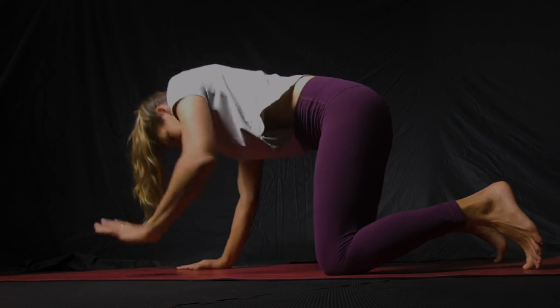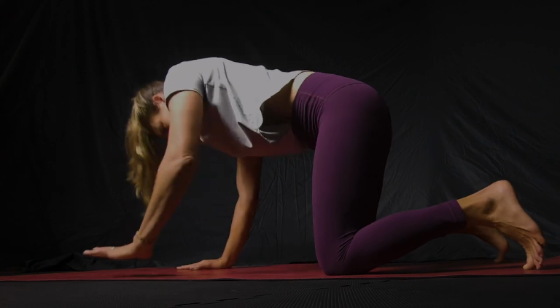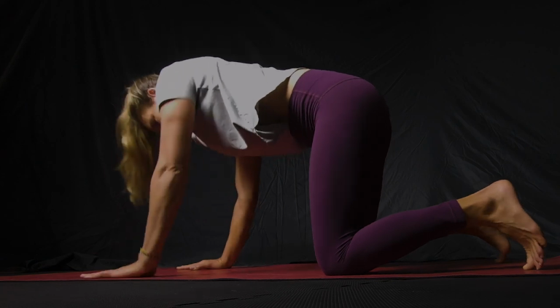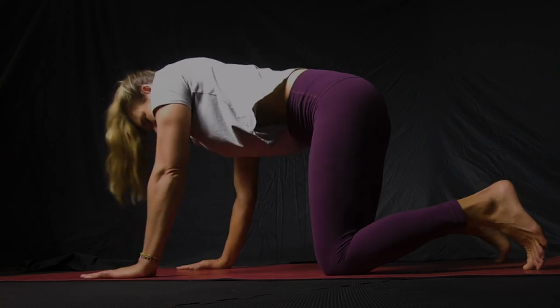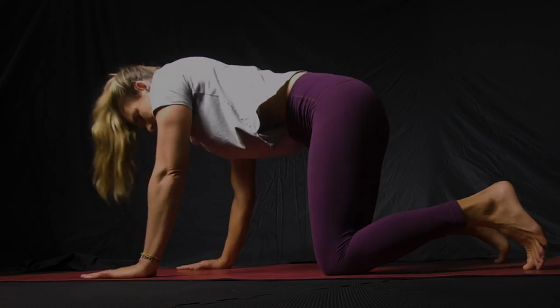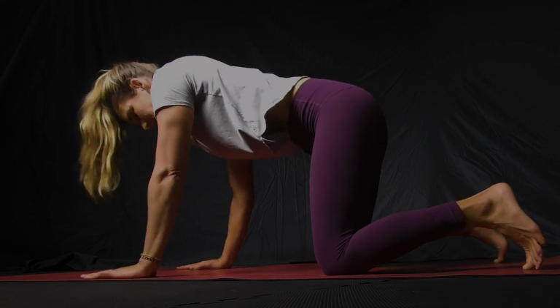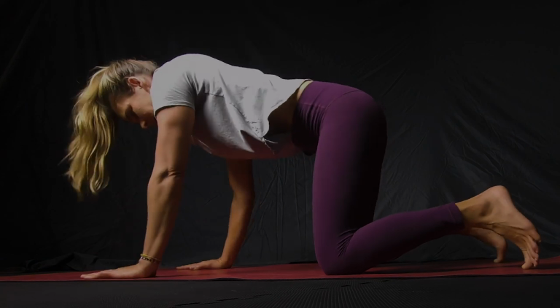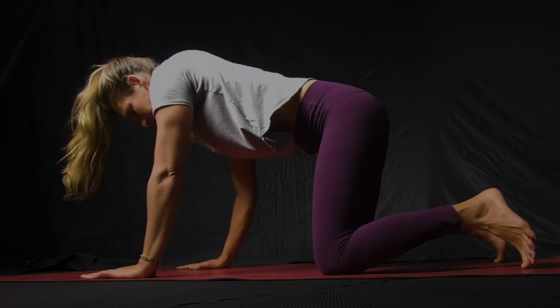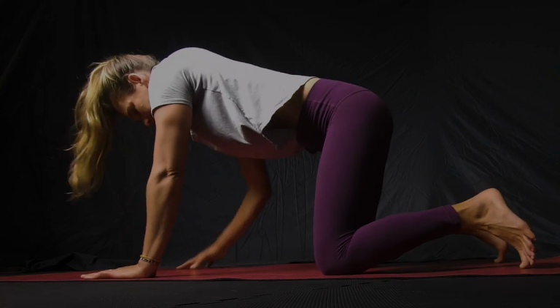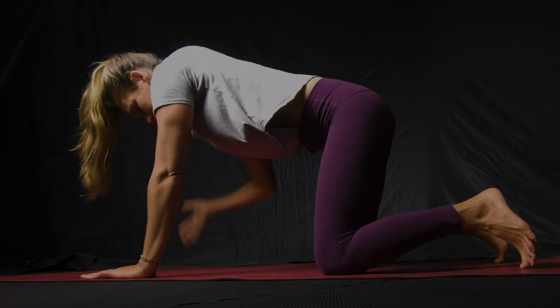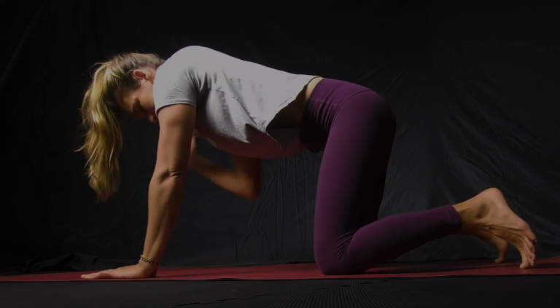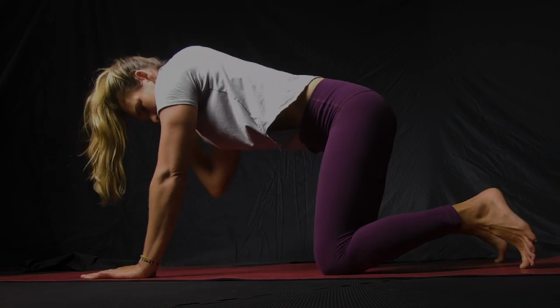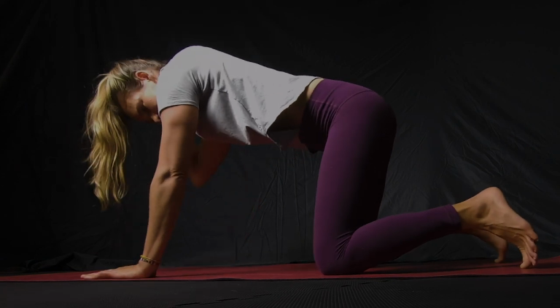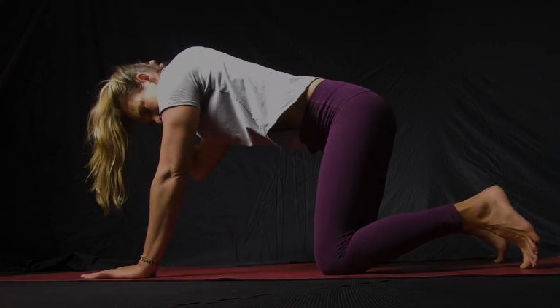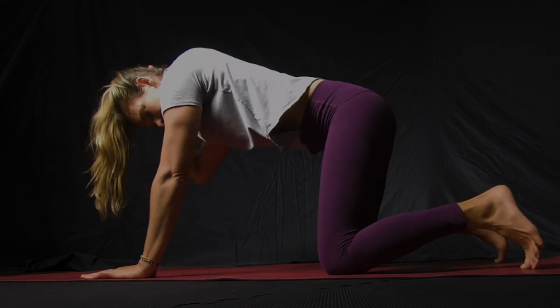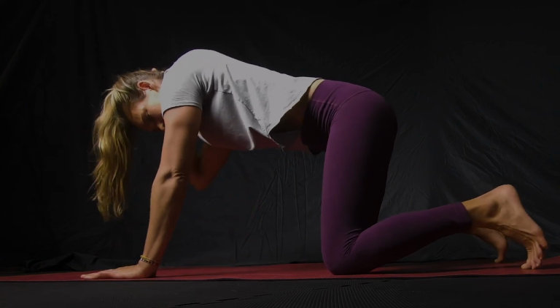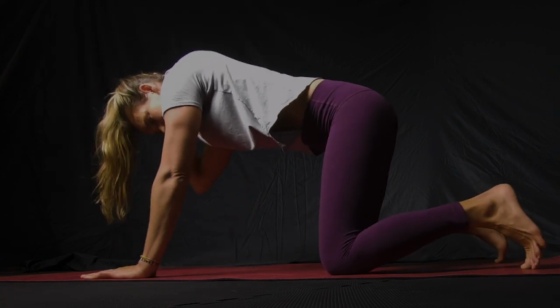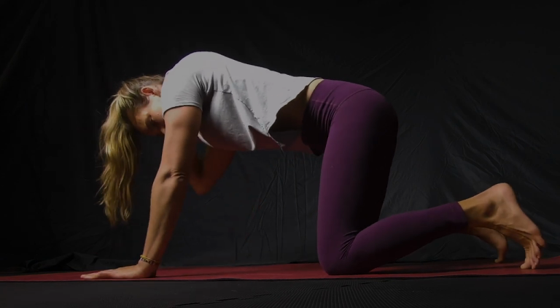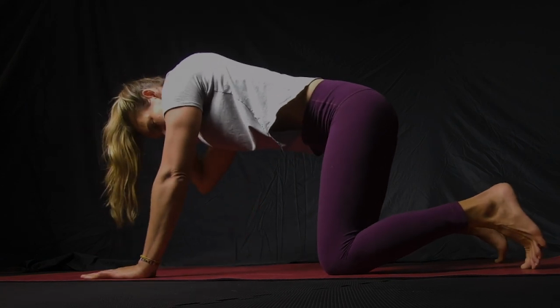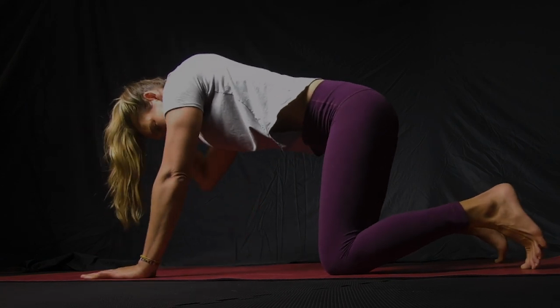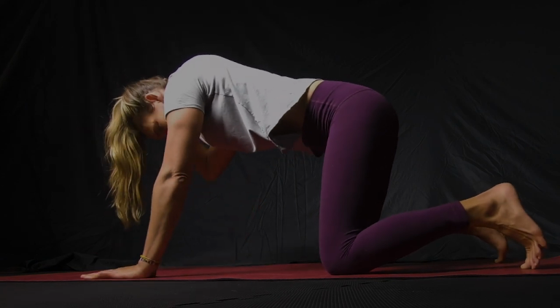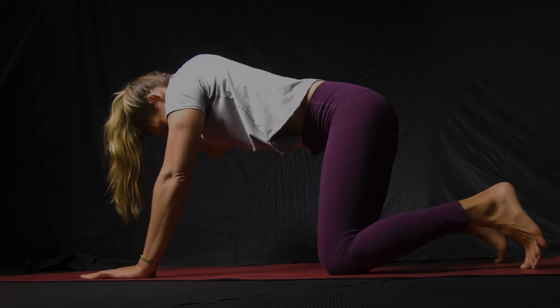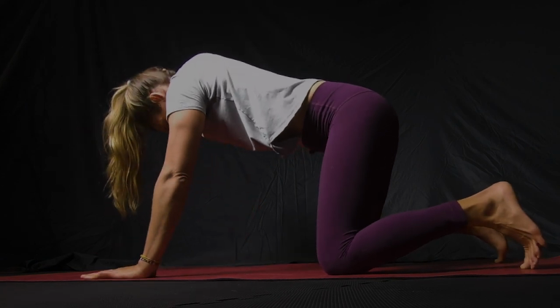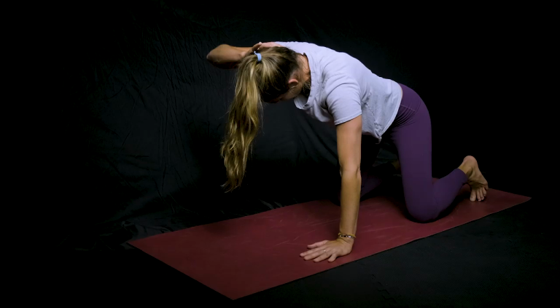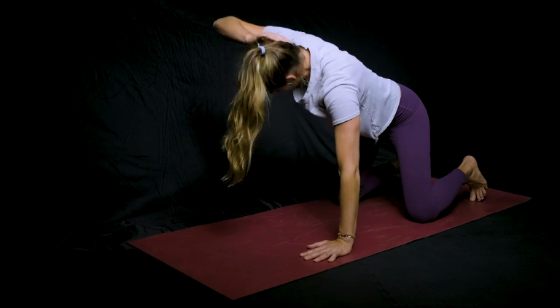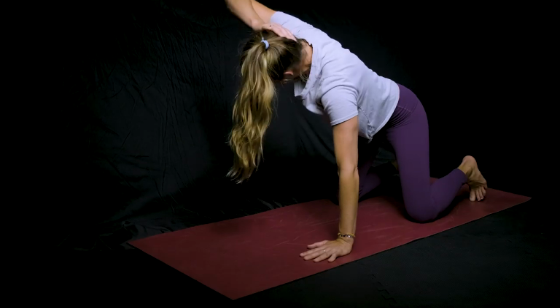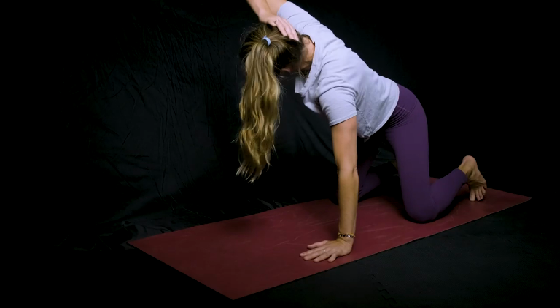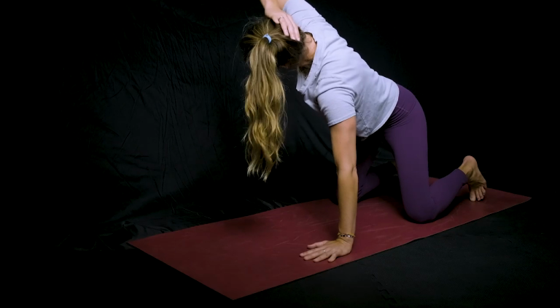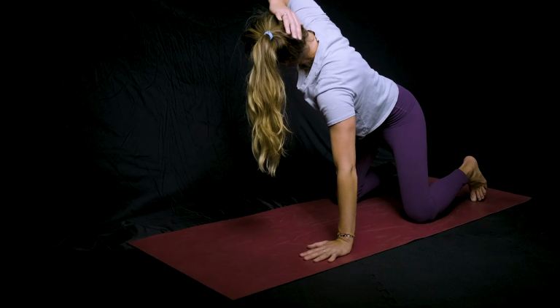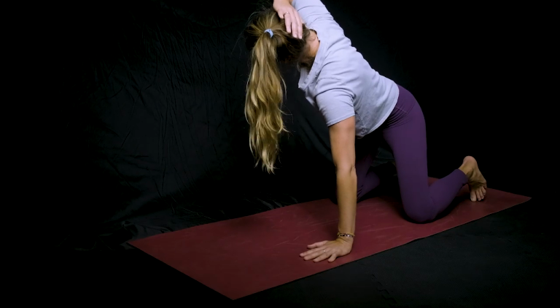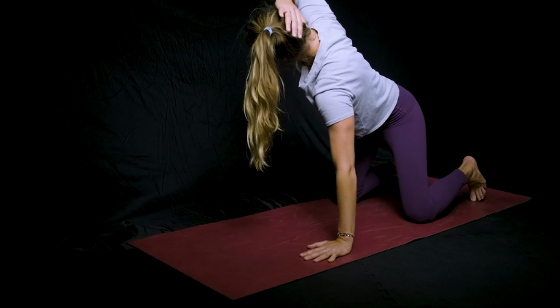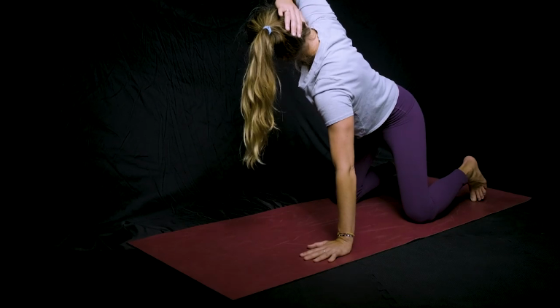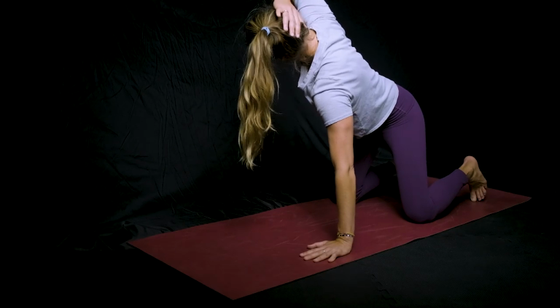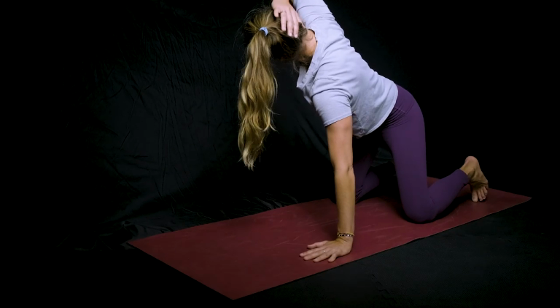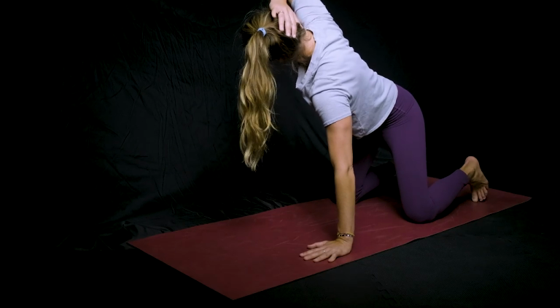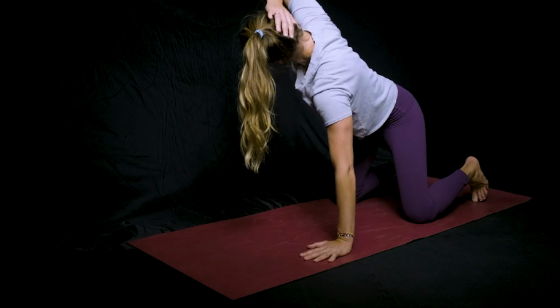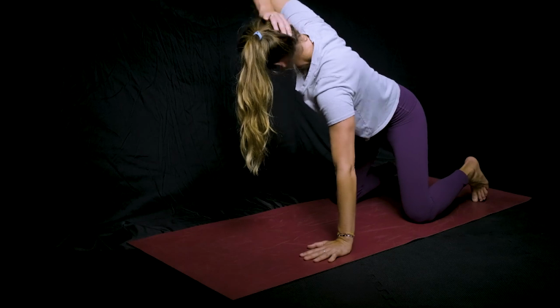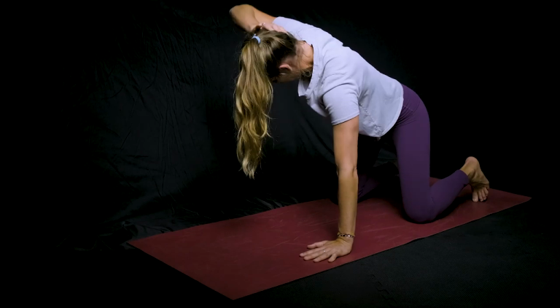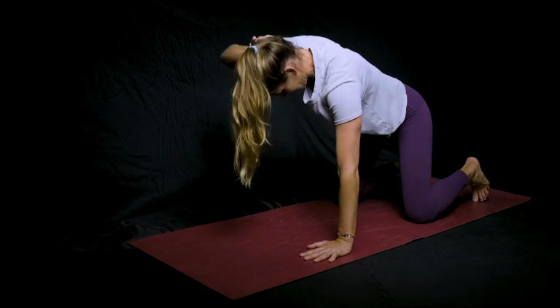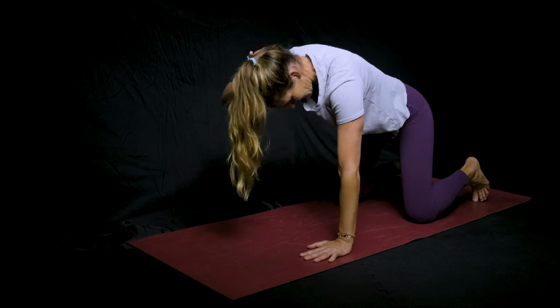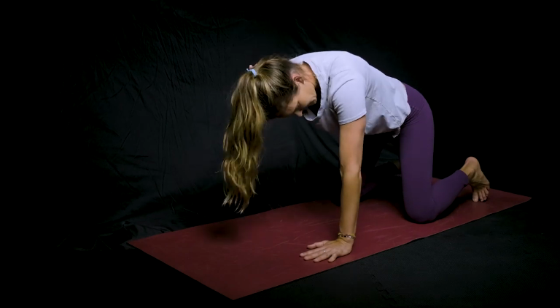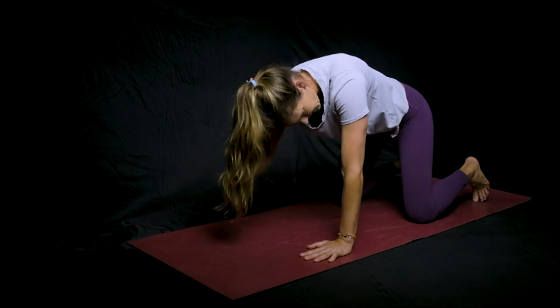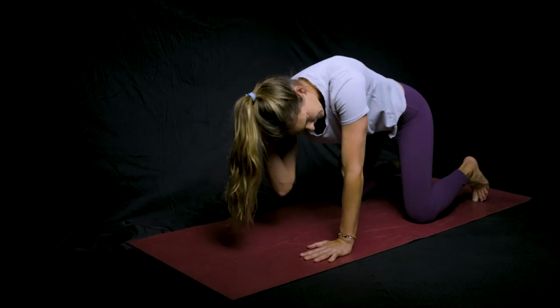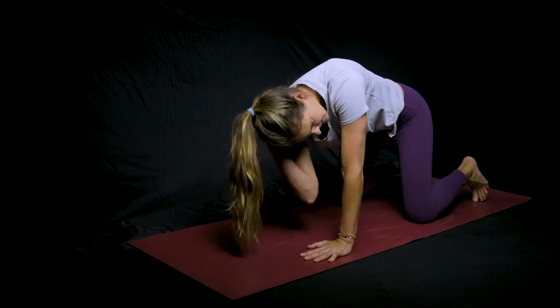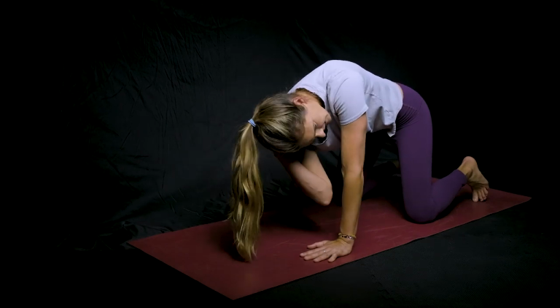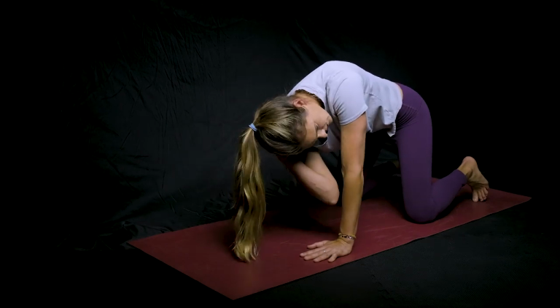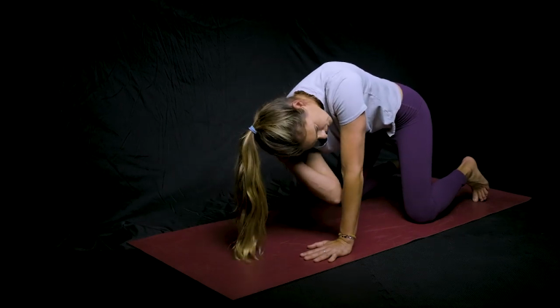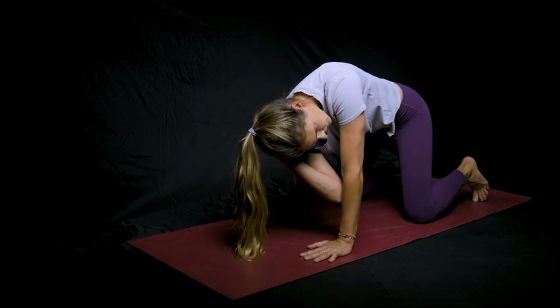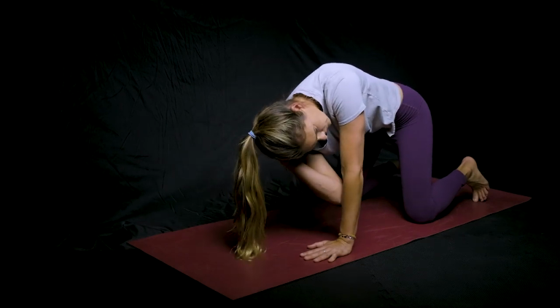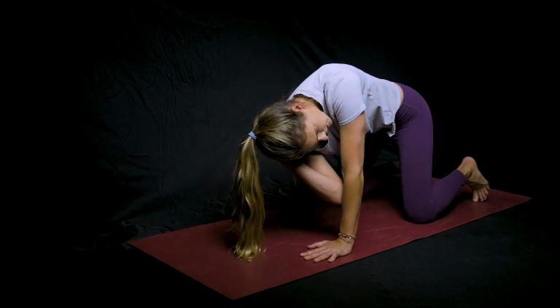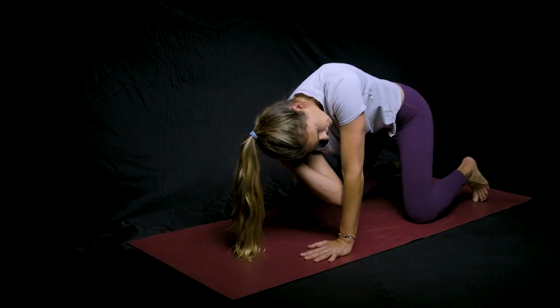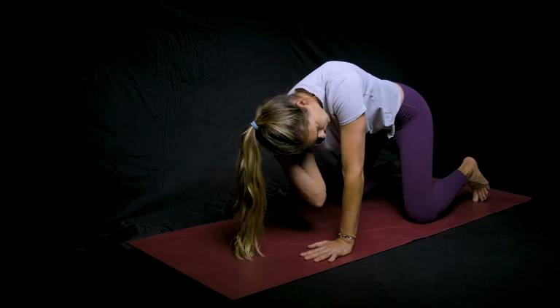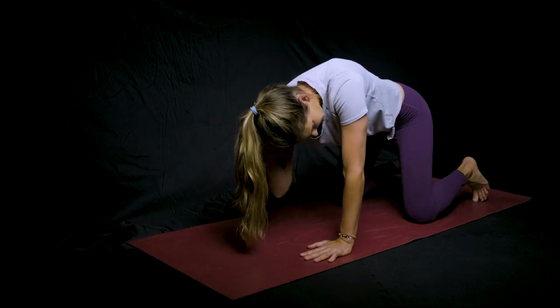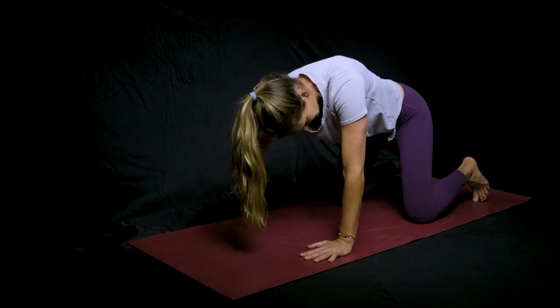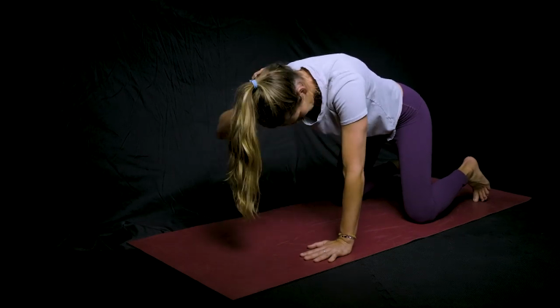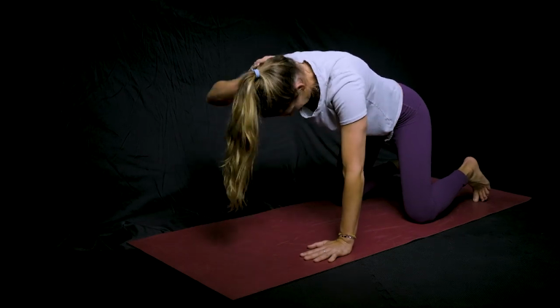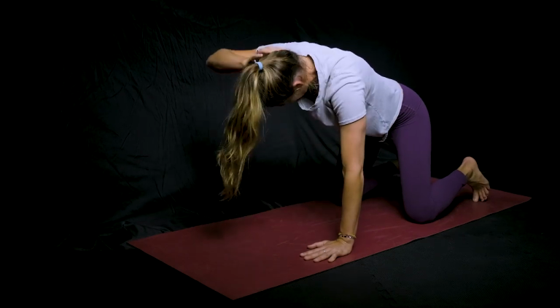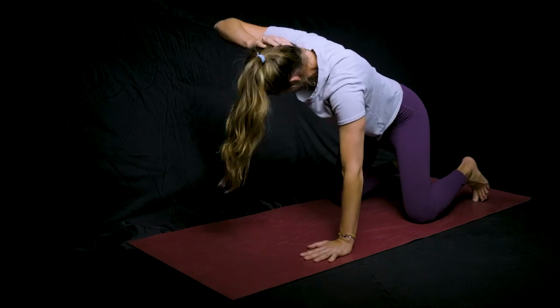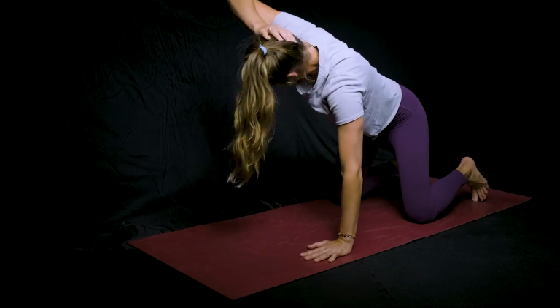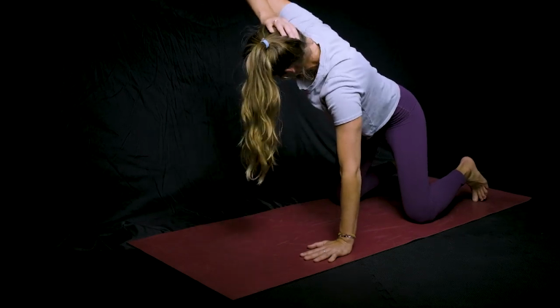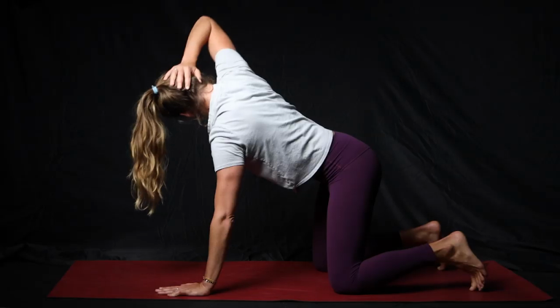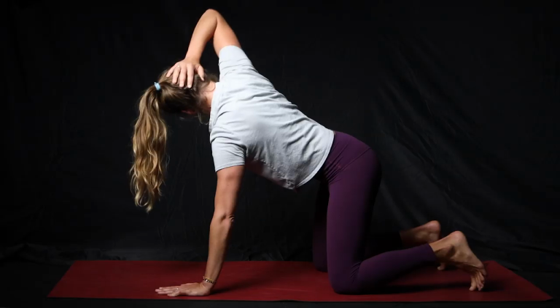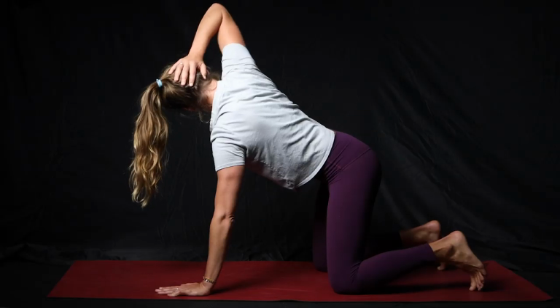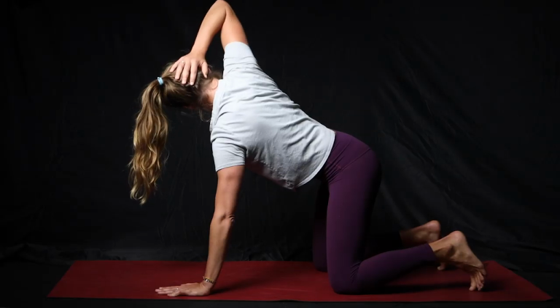Do the same thing on the other side: hand on your head, rotate open, and then reach through toward the other arm.